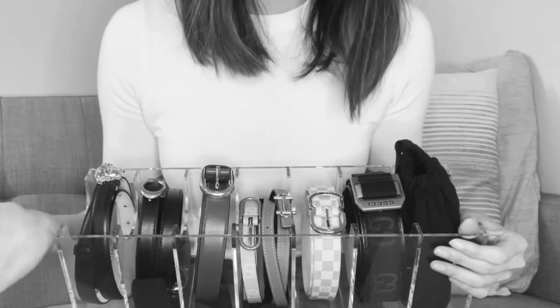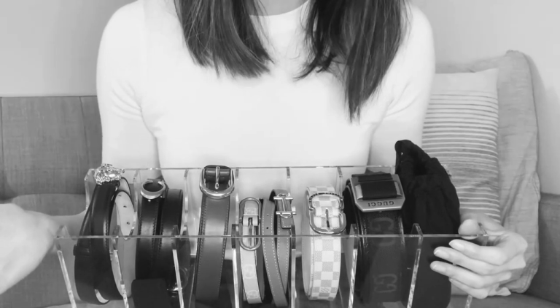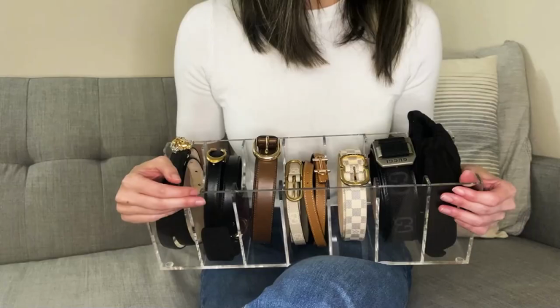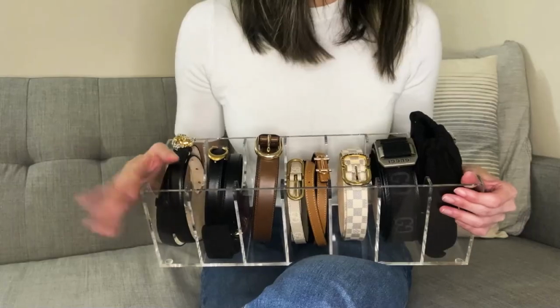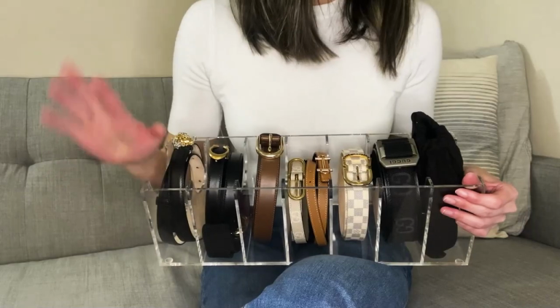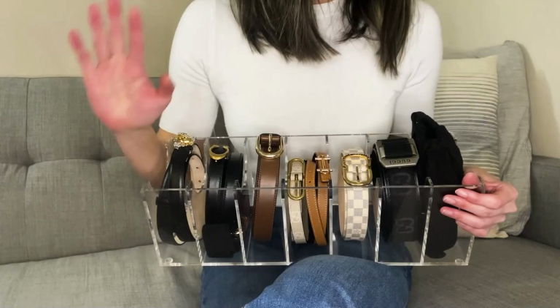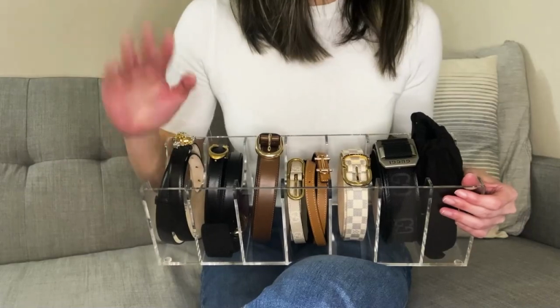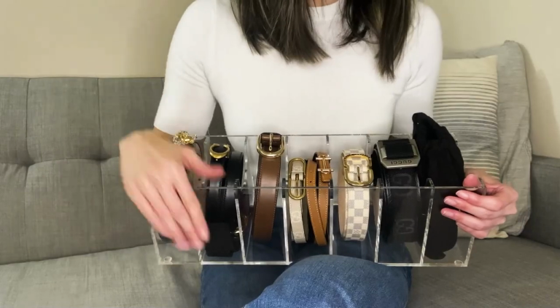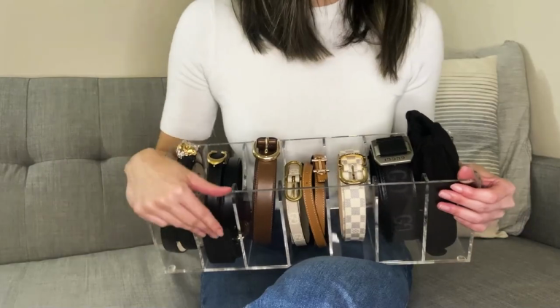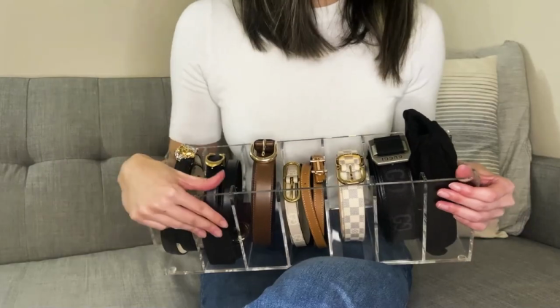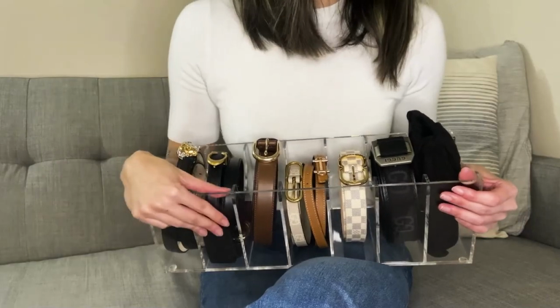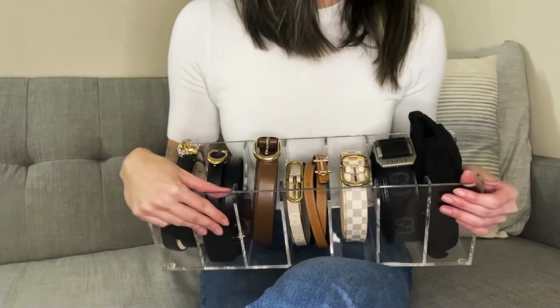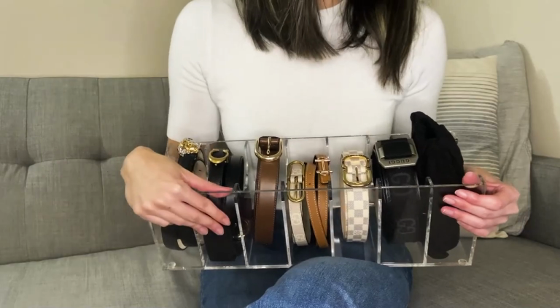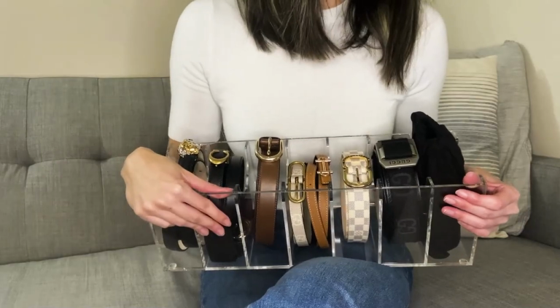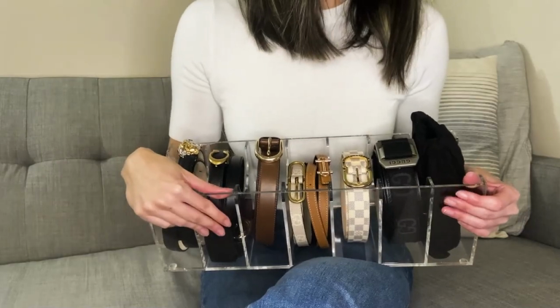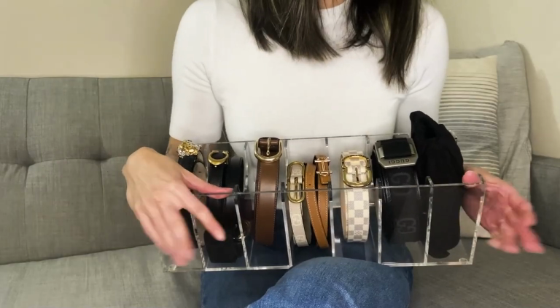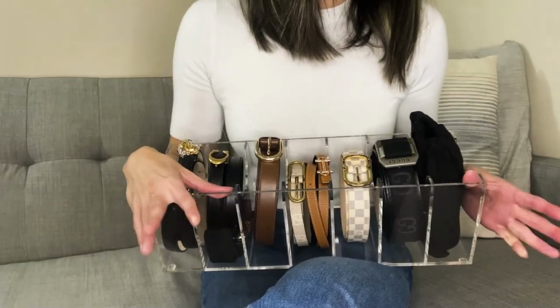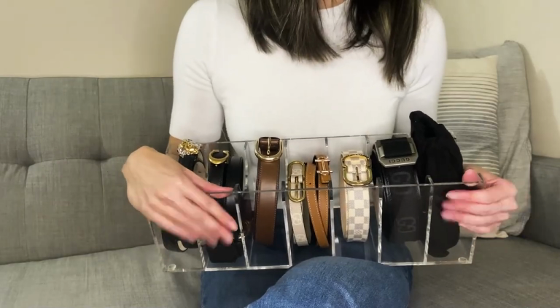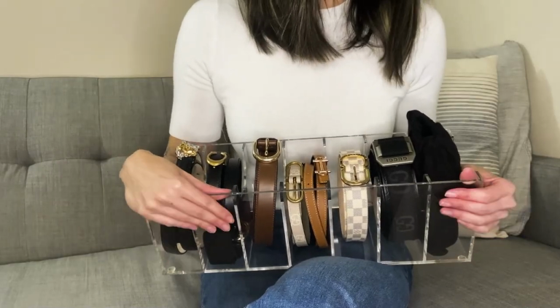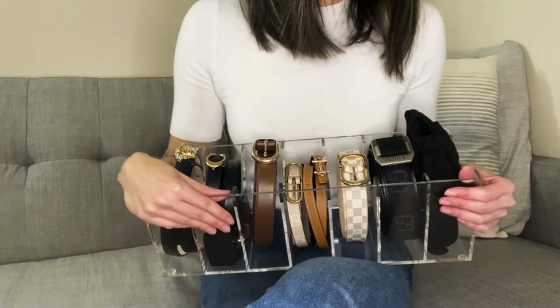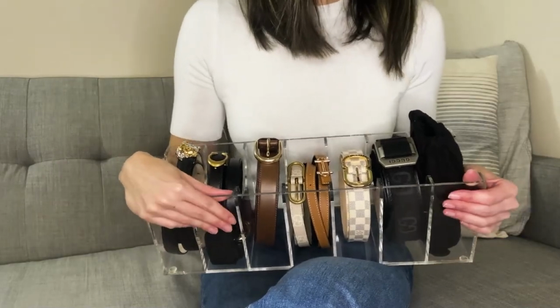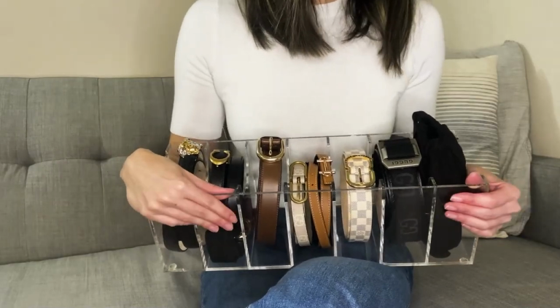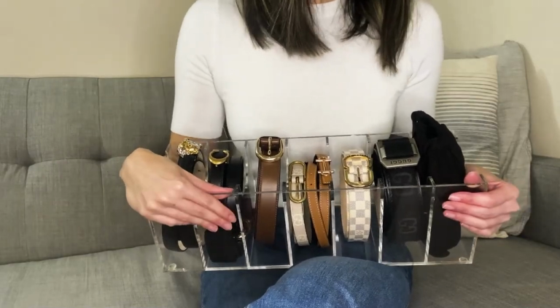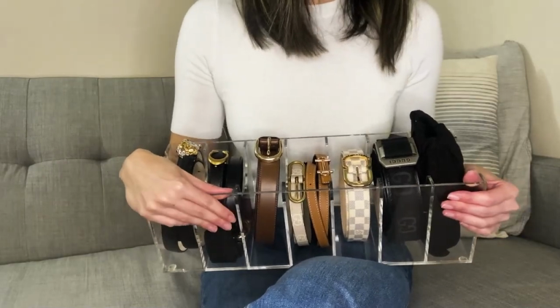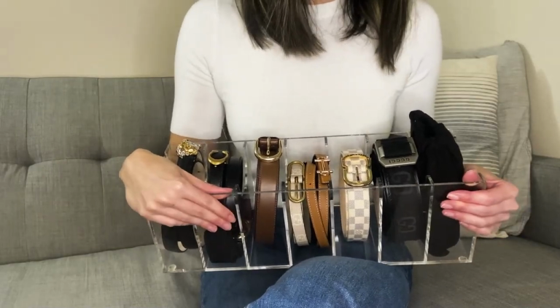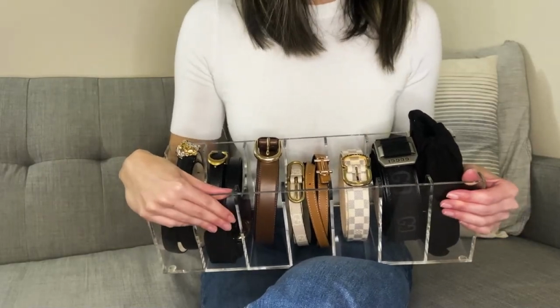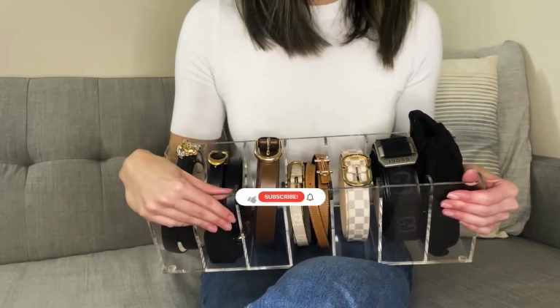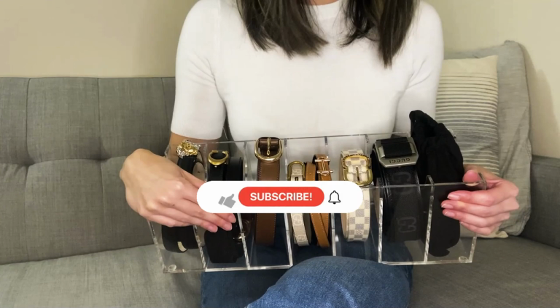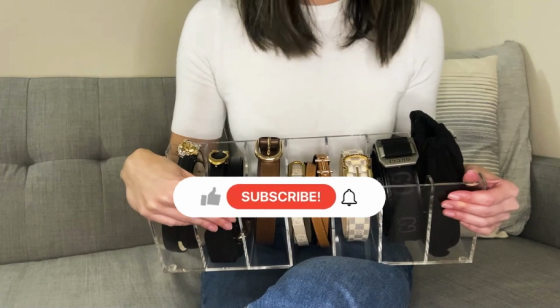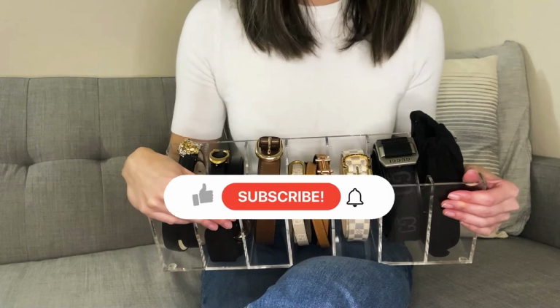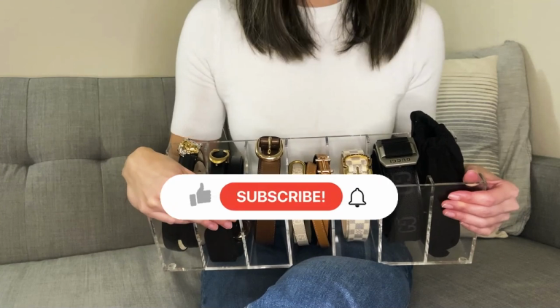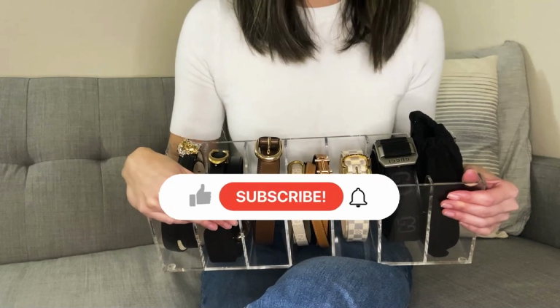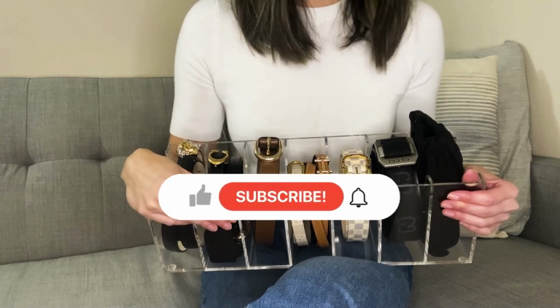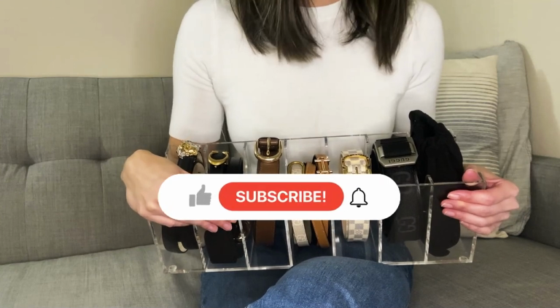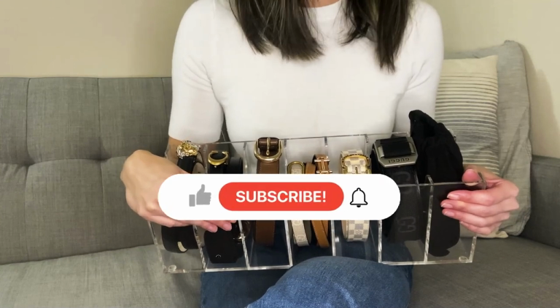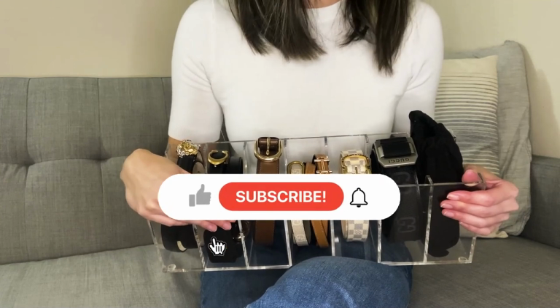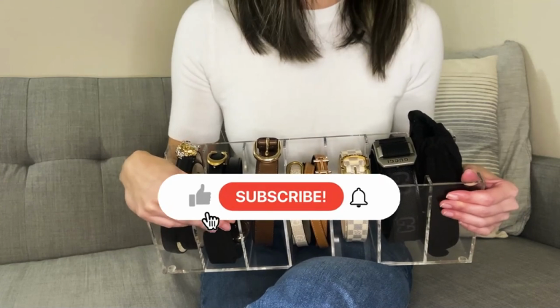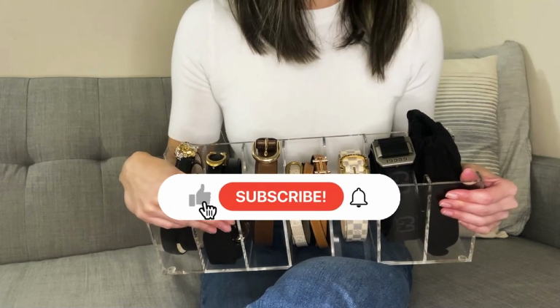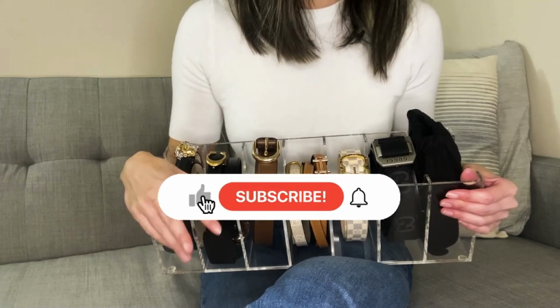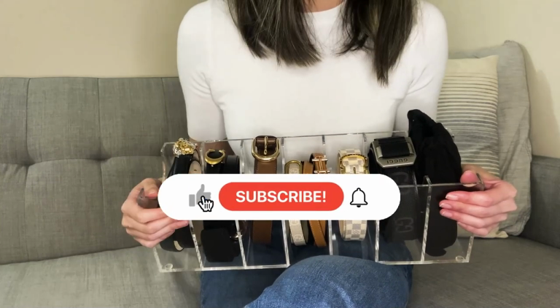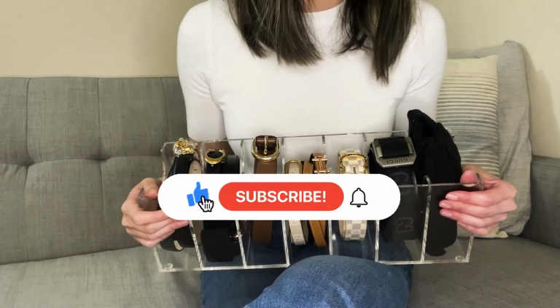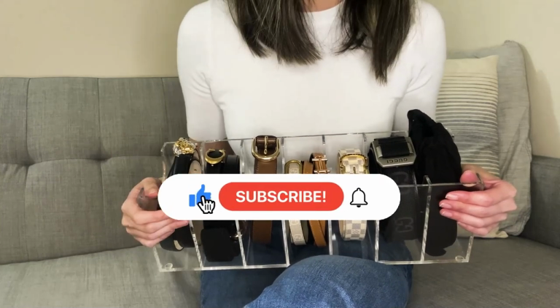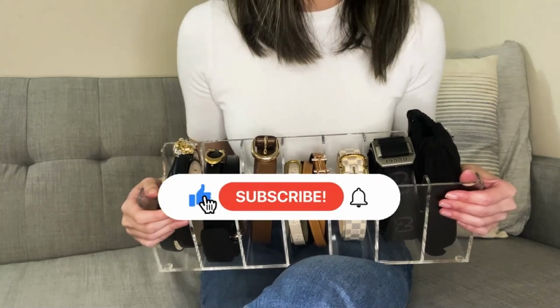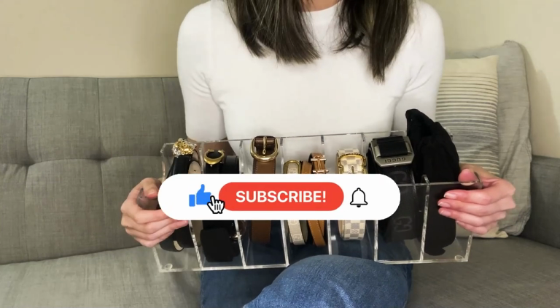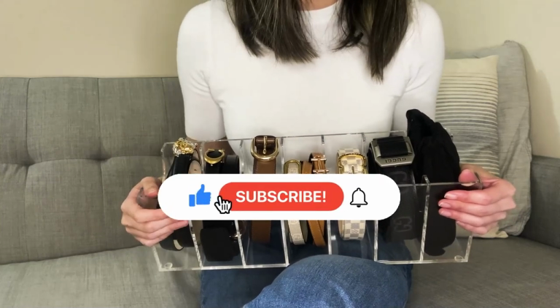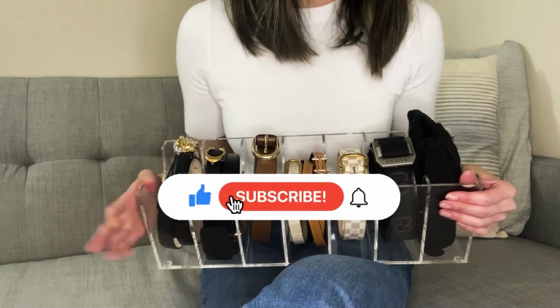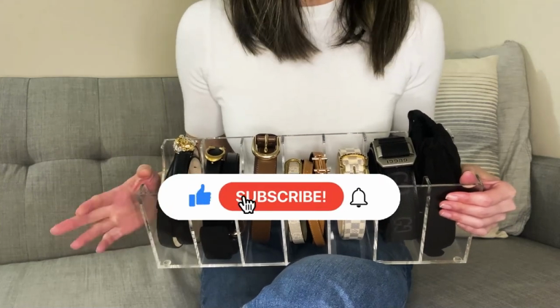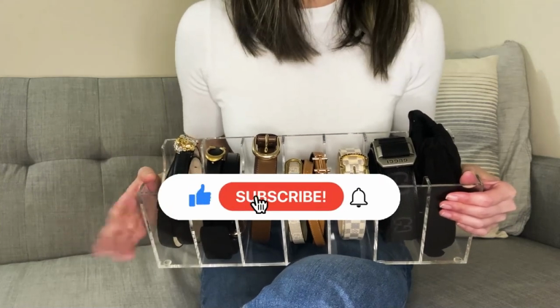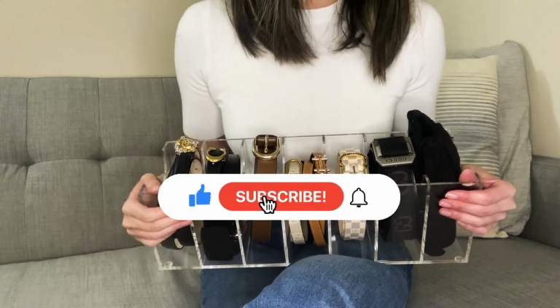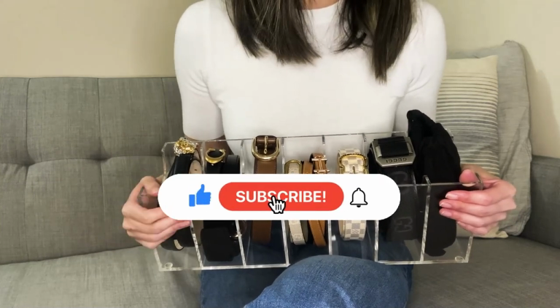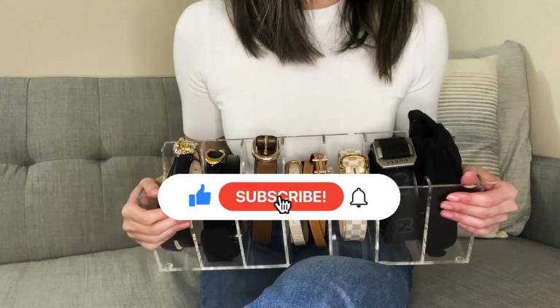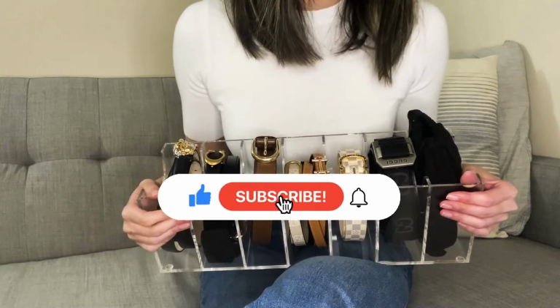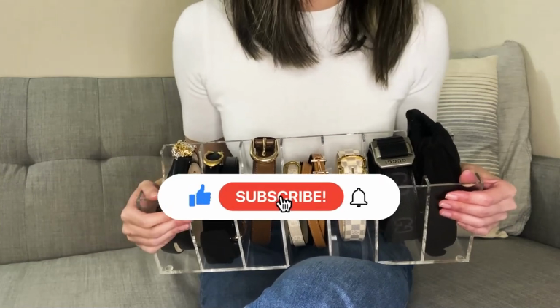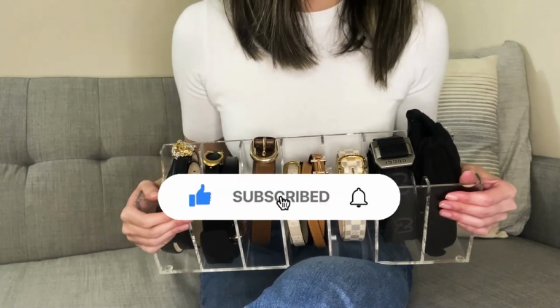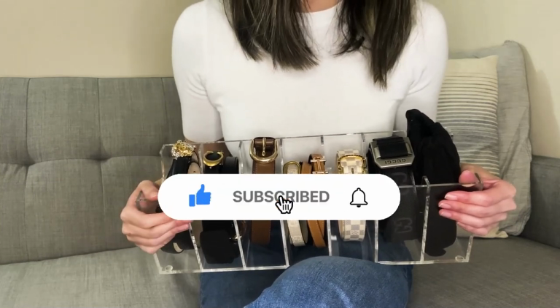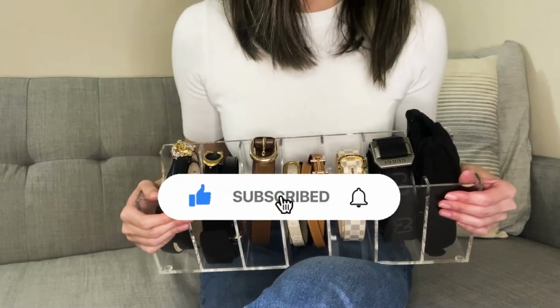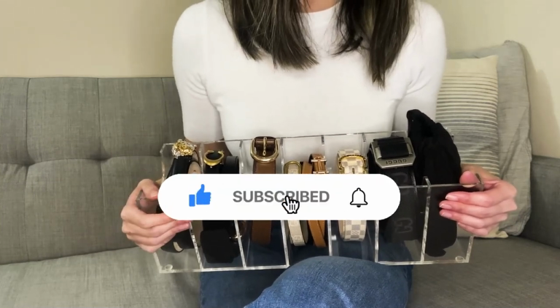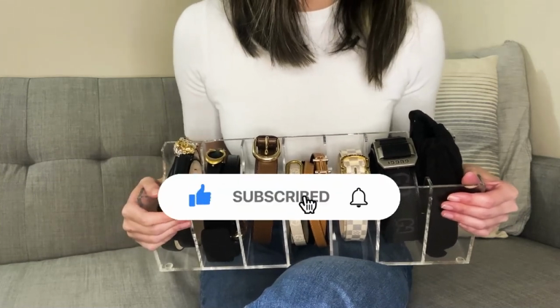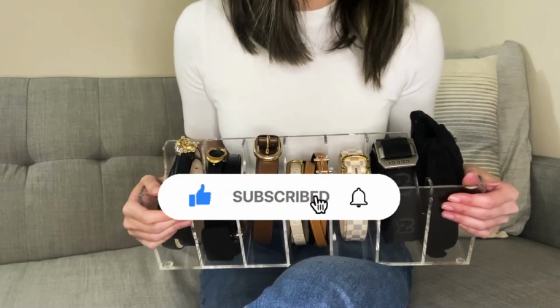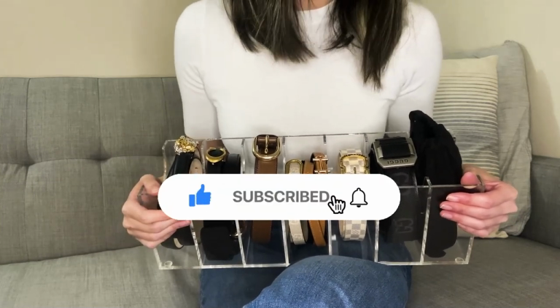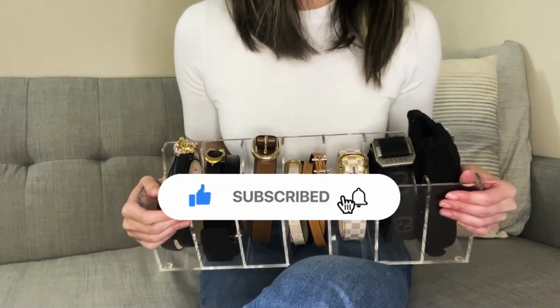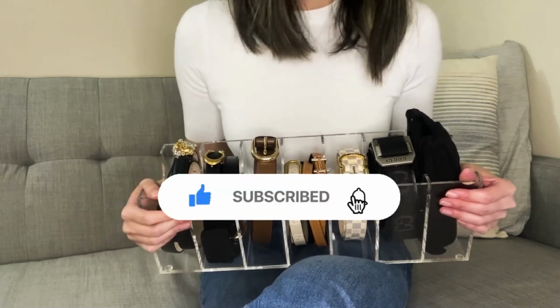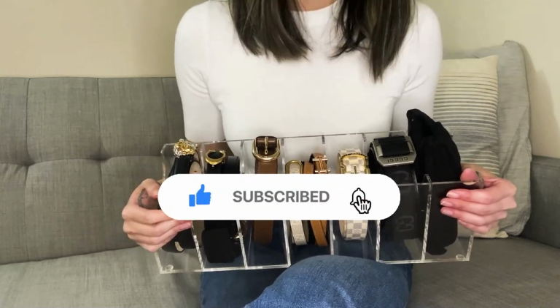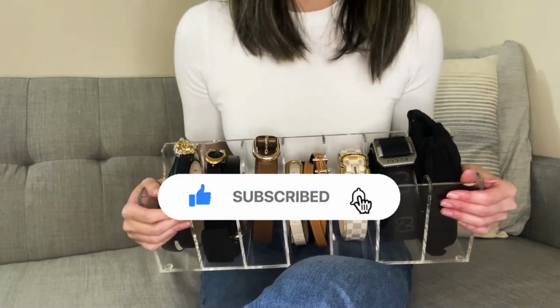Thank you so much for watching. If you found this video helpful, please be sure to like, subscribe, and hit the notification bell so I can see you in the next video.